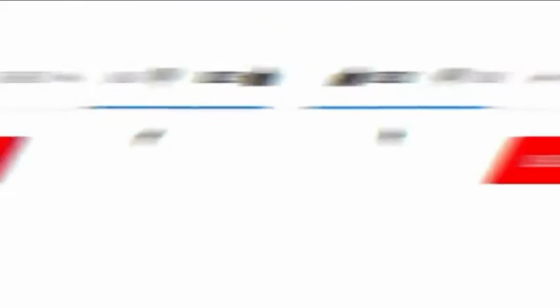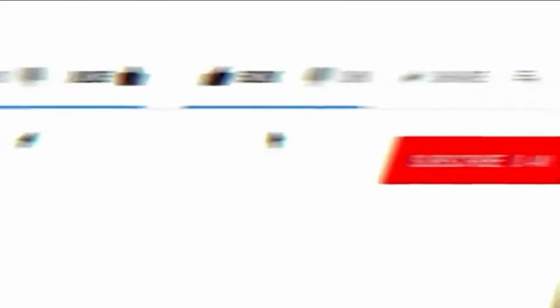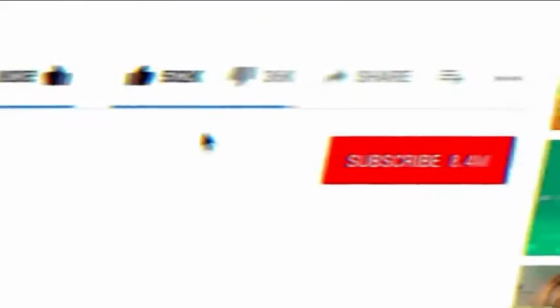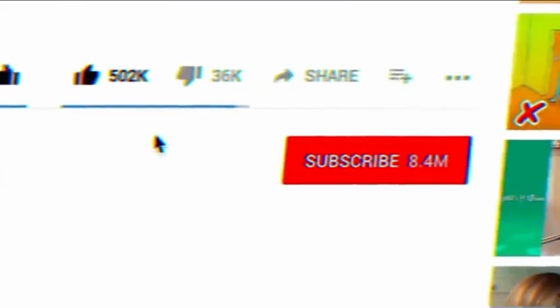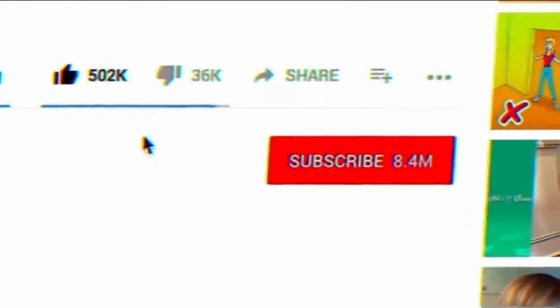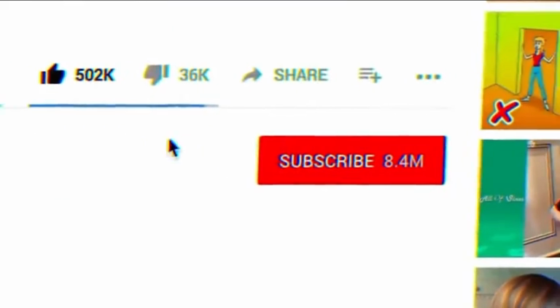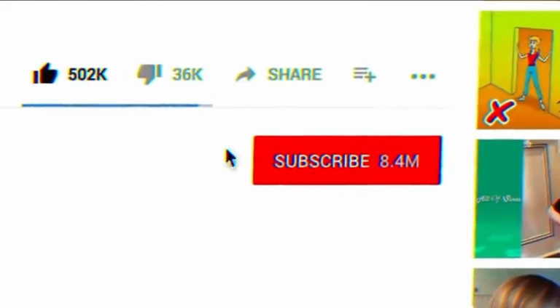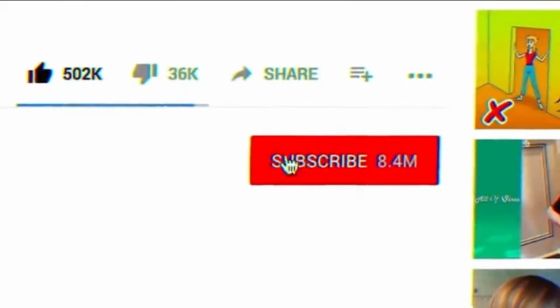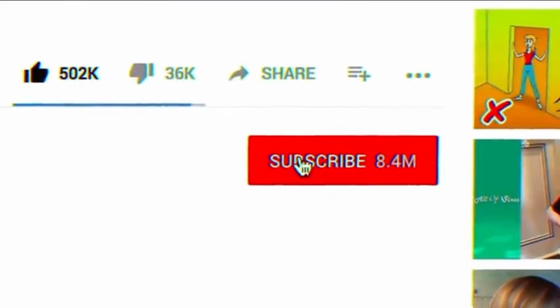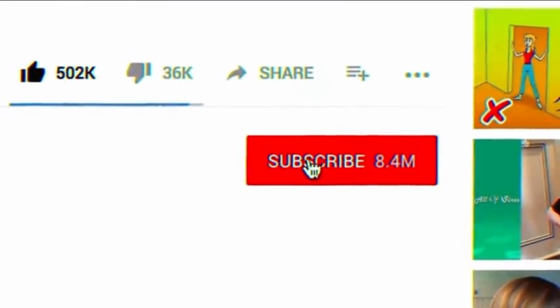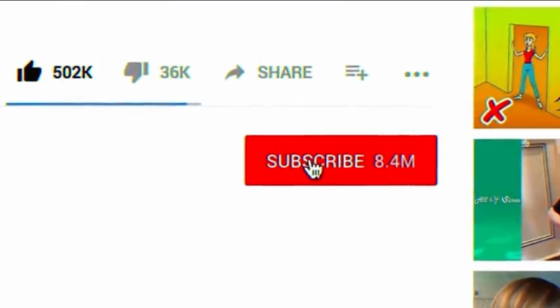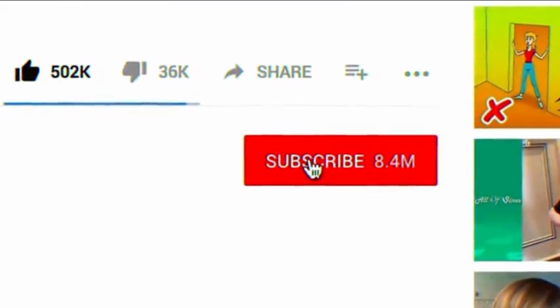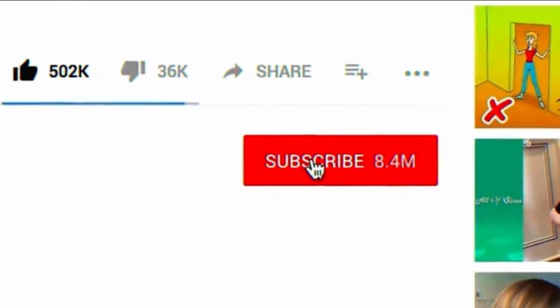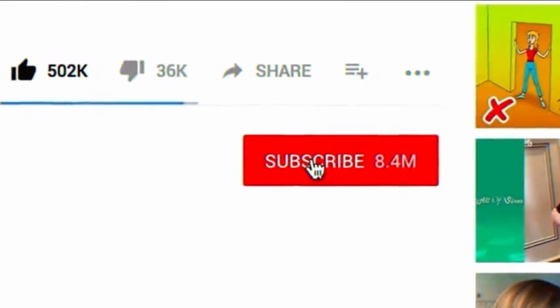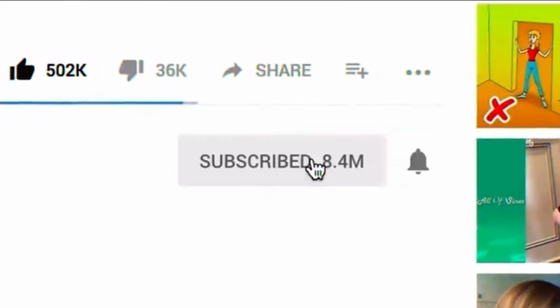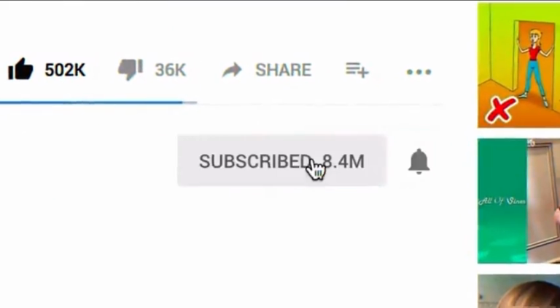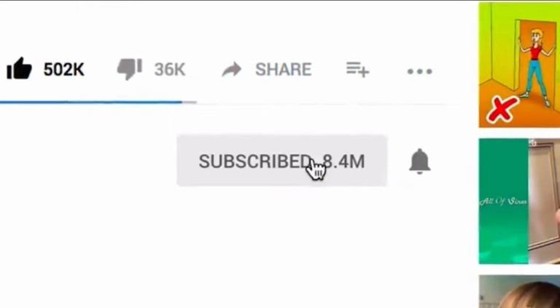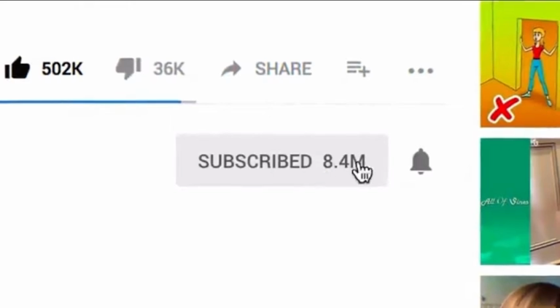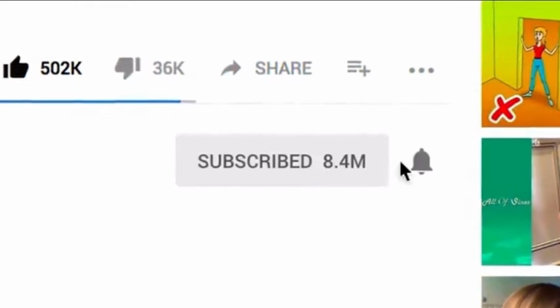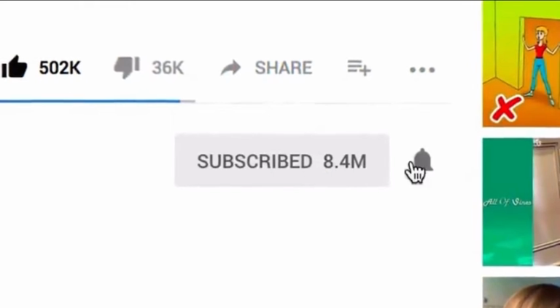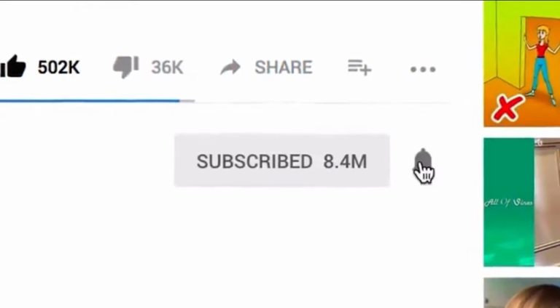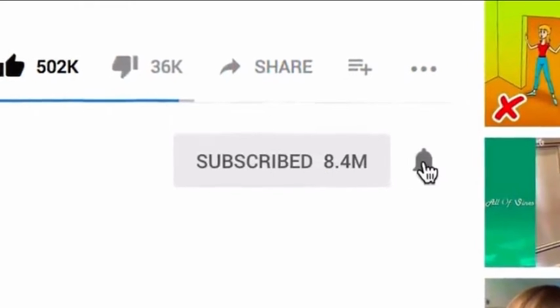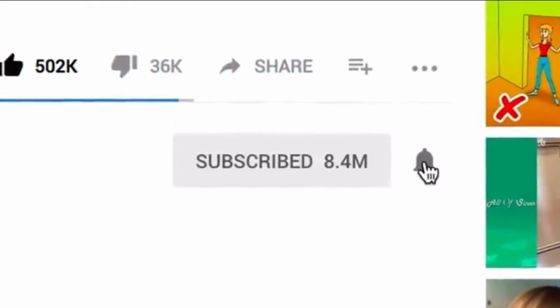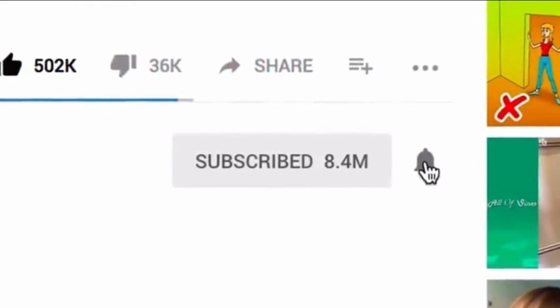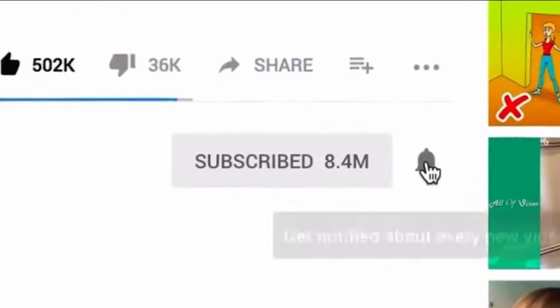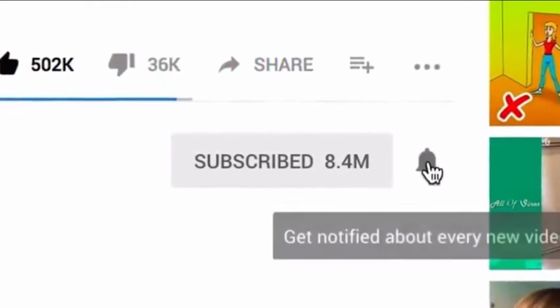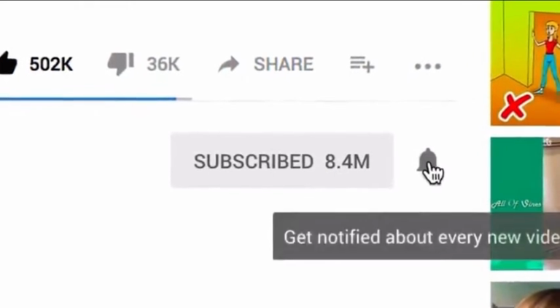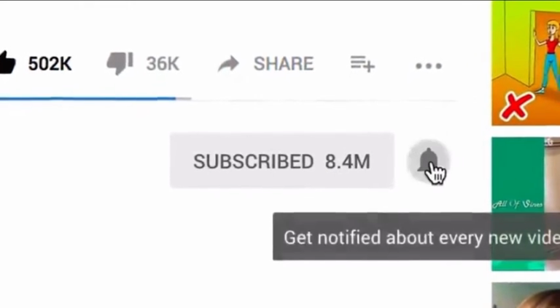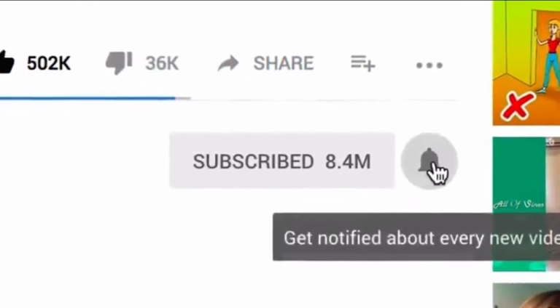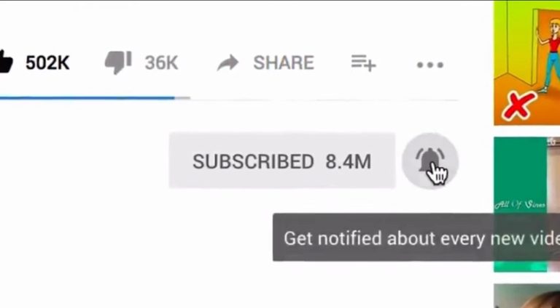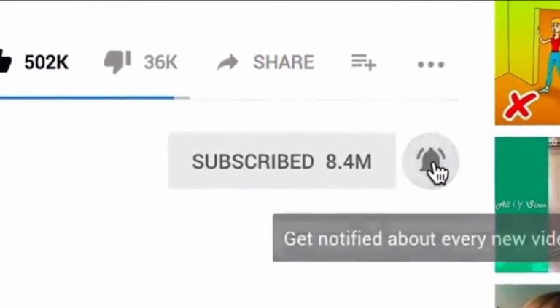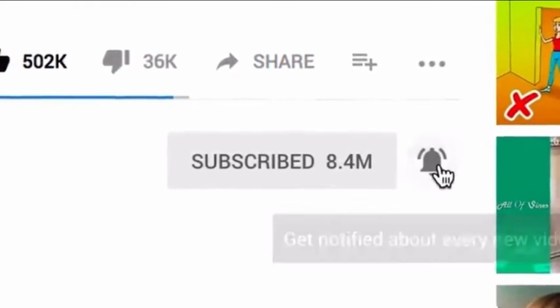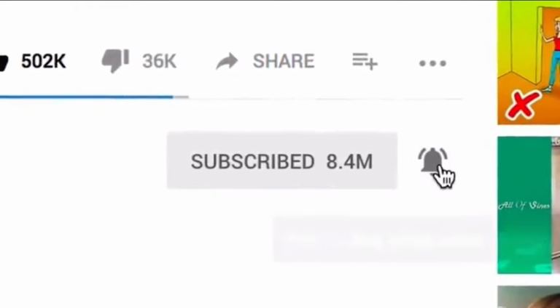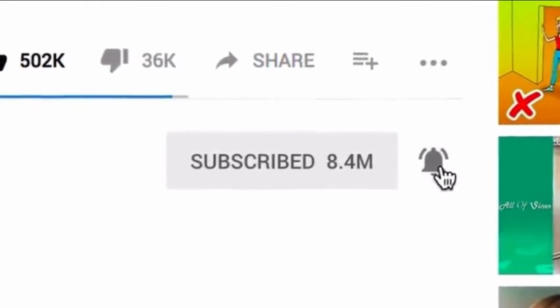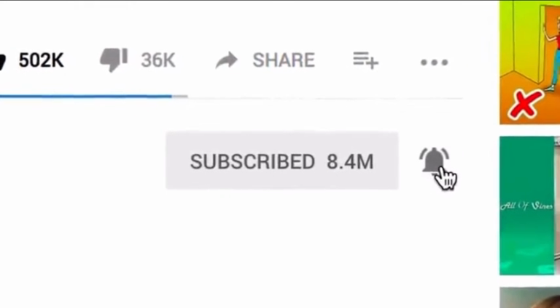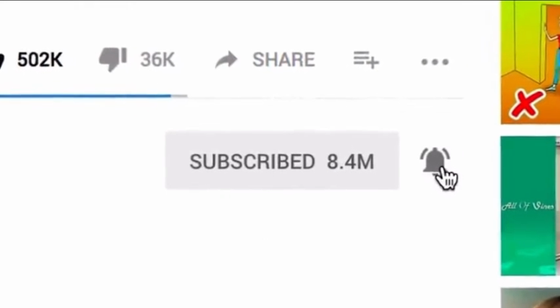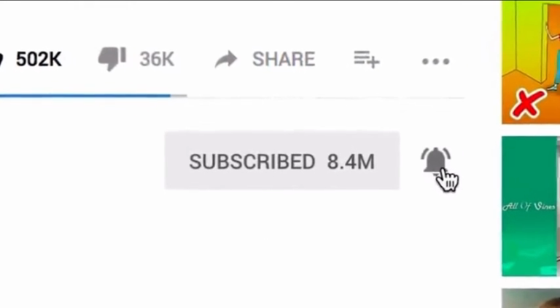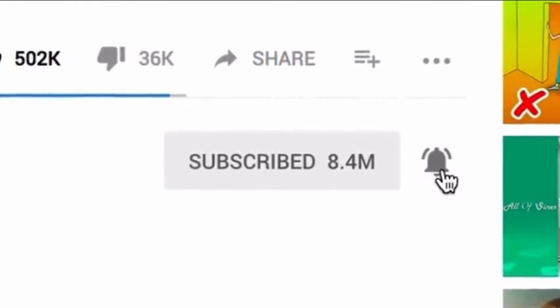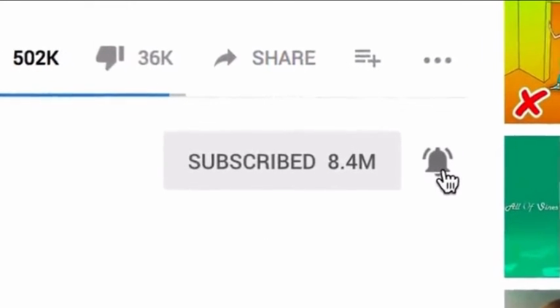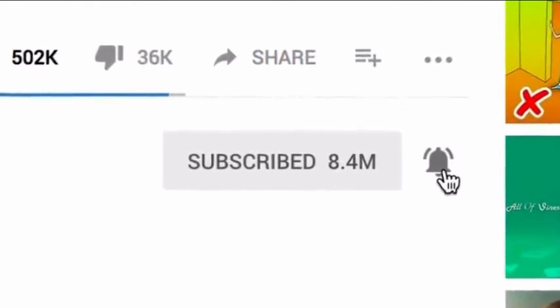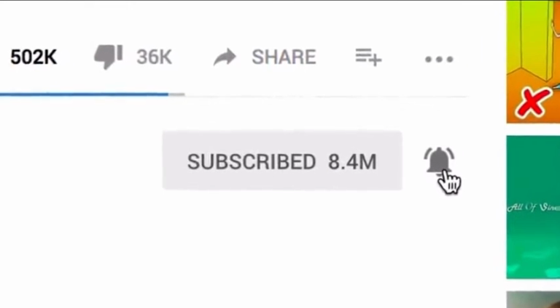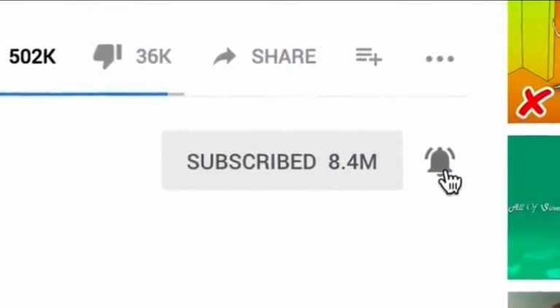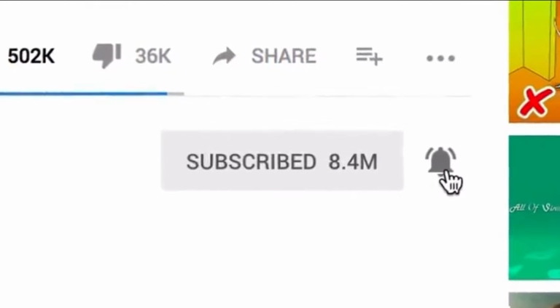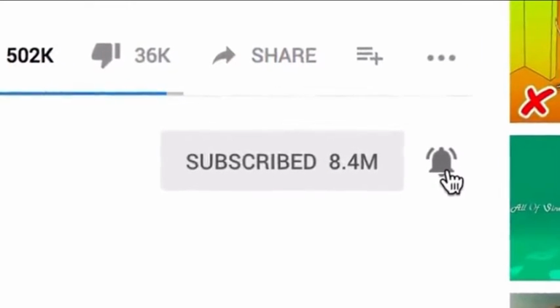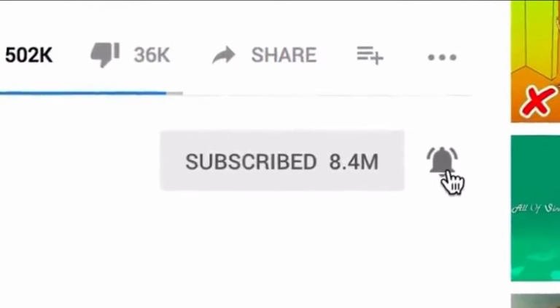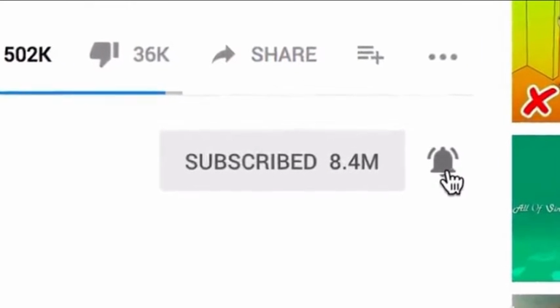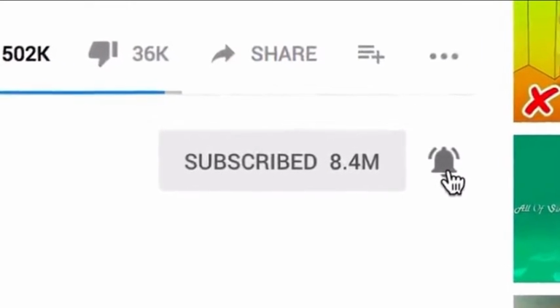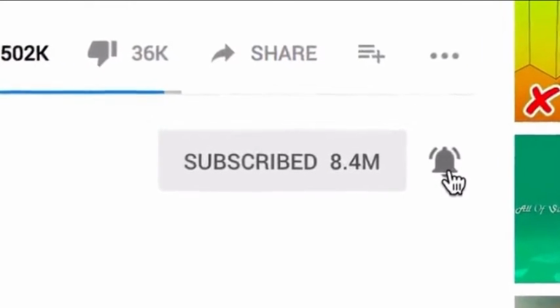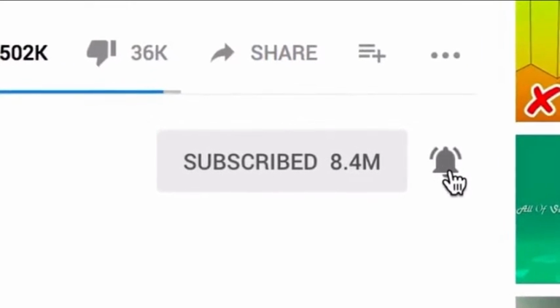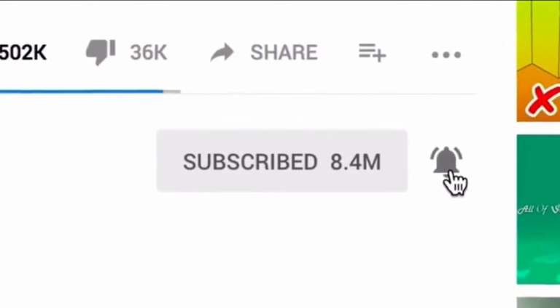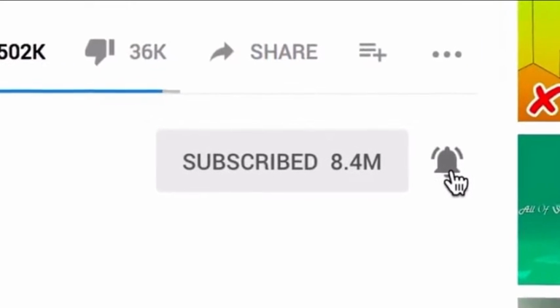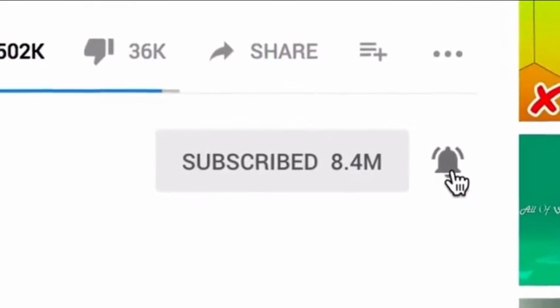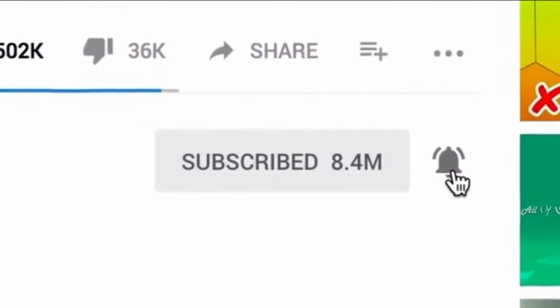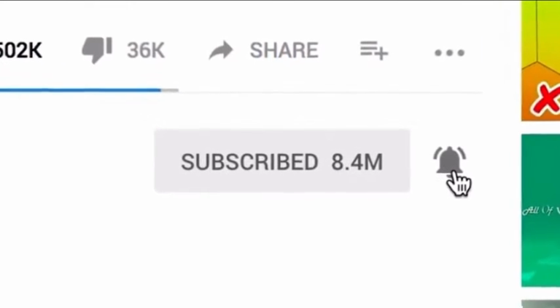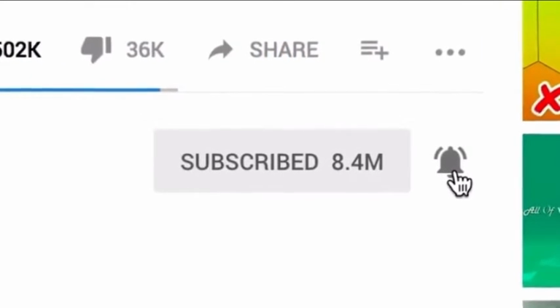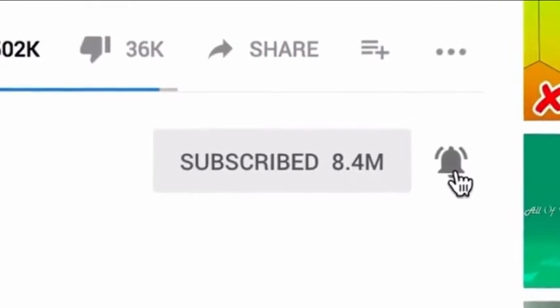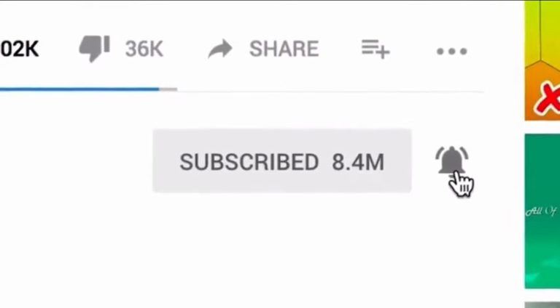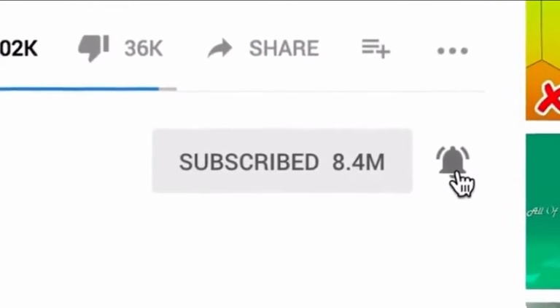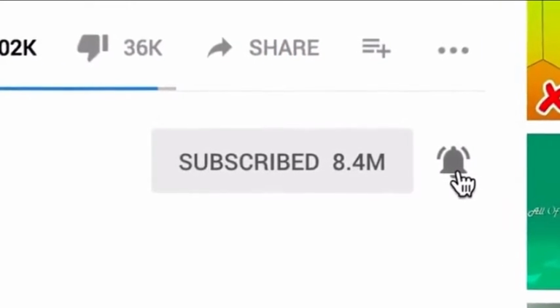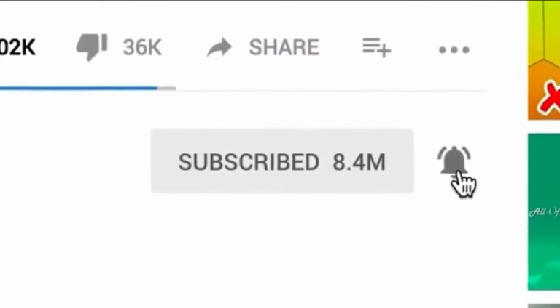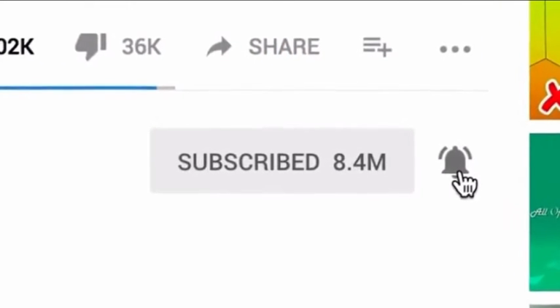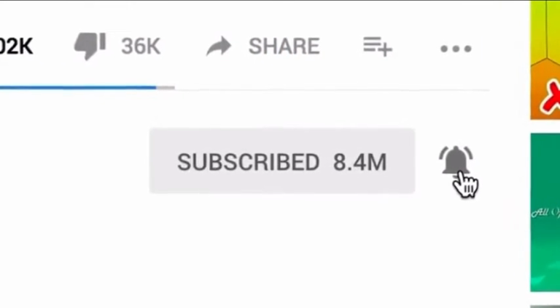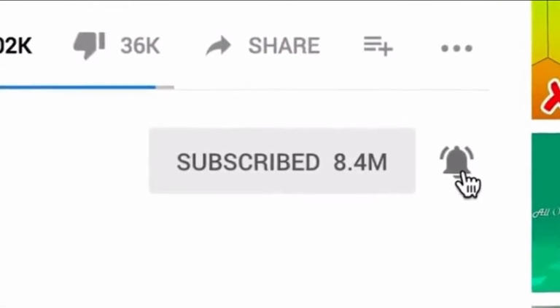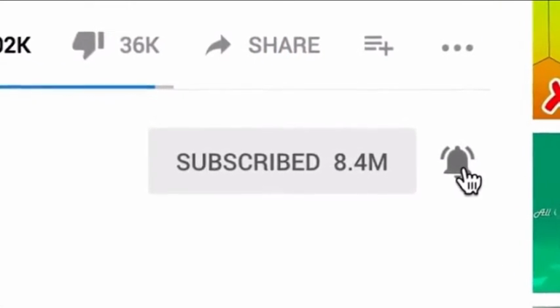But before we start, don't forget to subscribe to our channel and turn on notifications so you won't miss a thing!